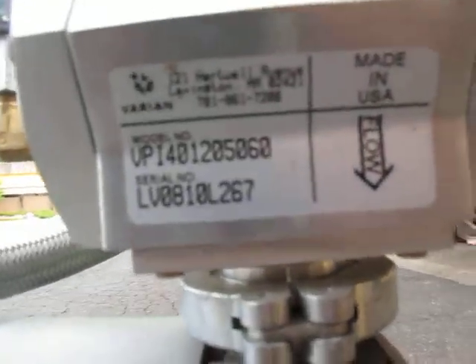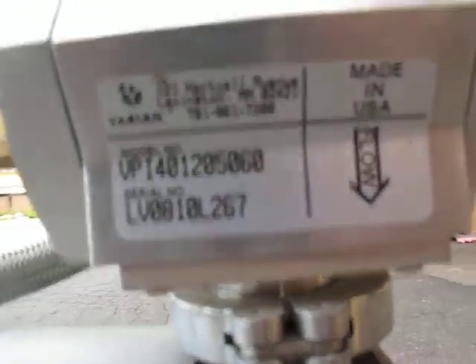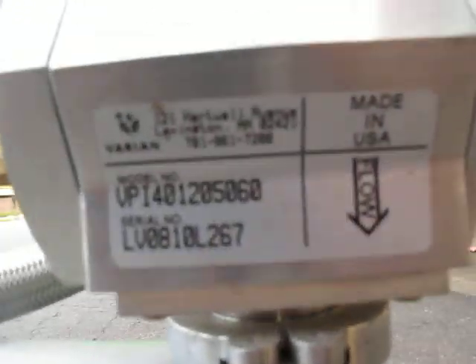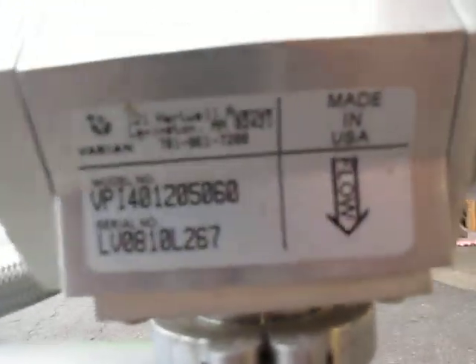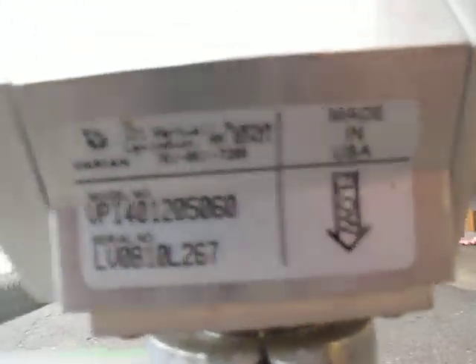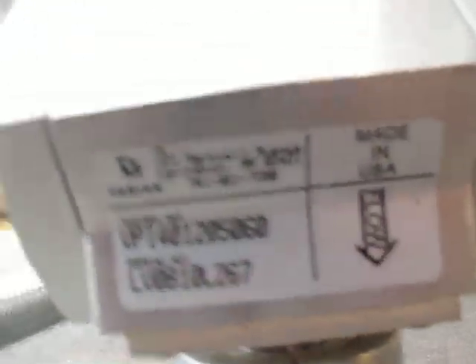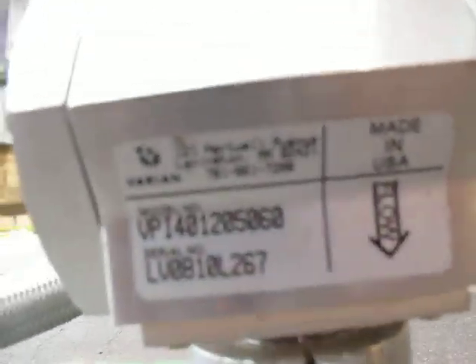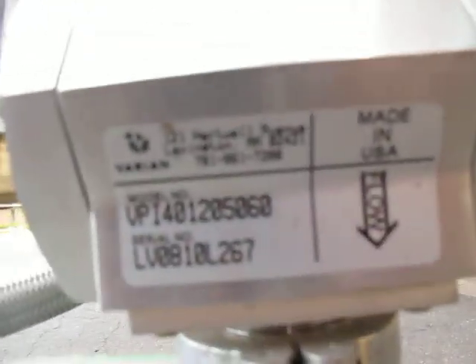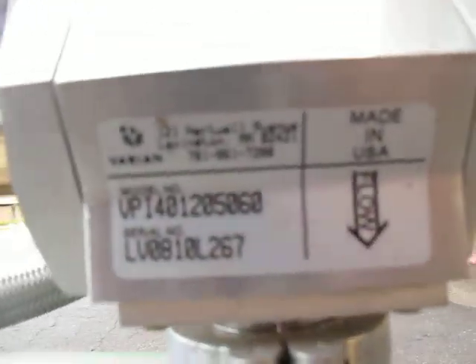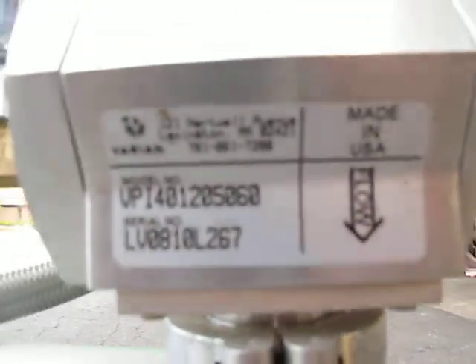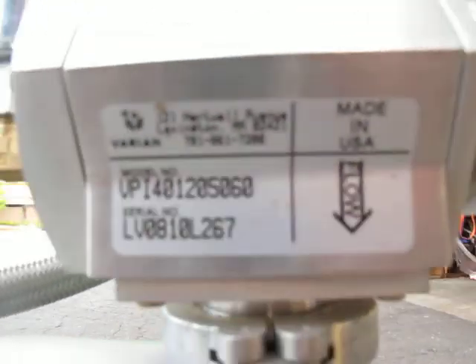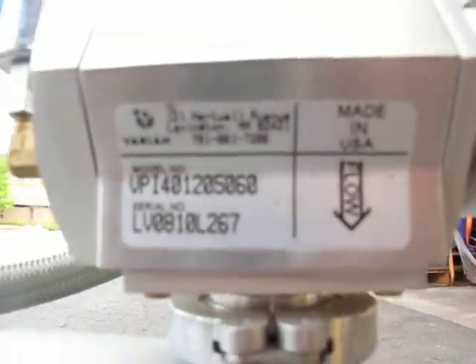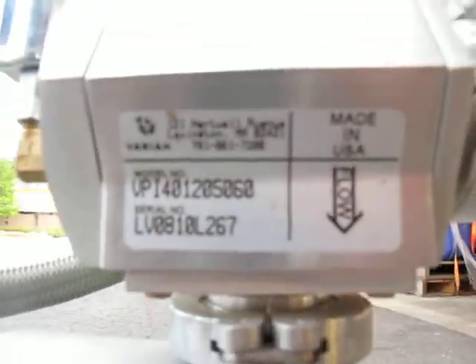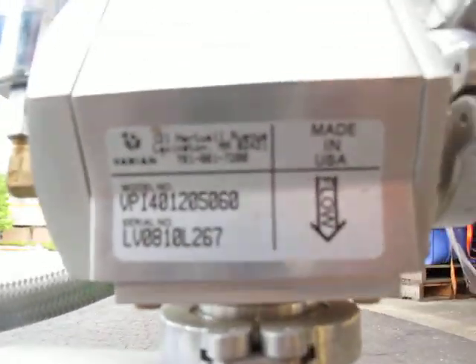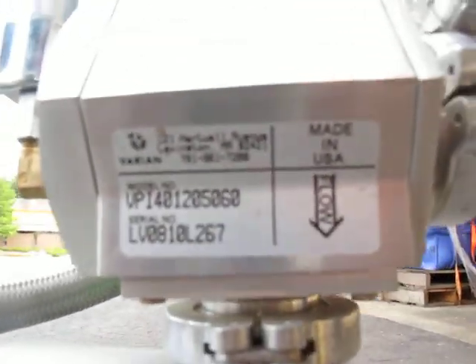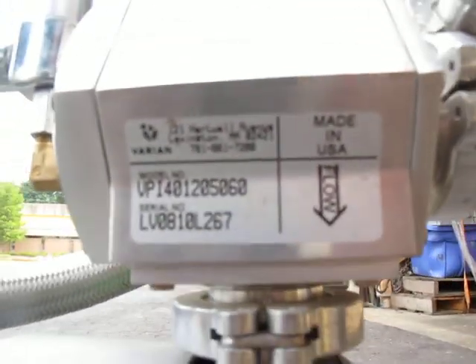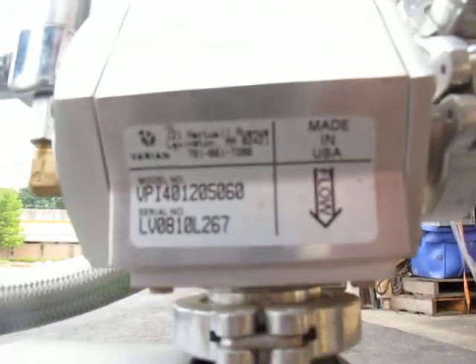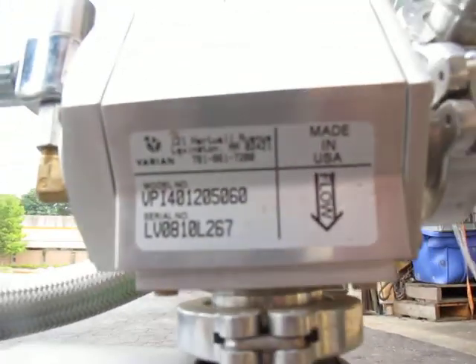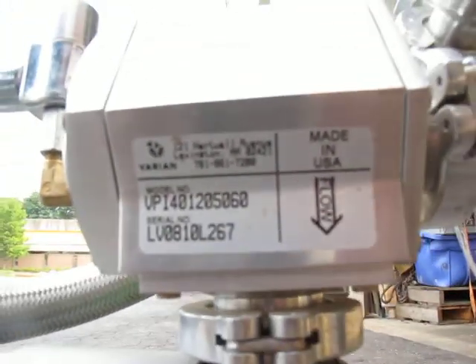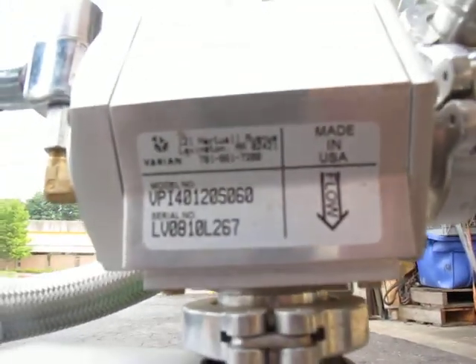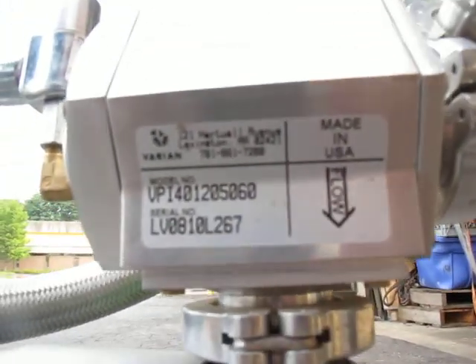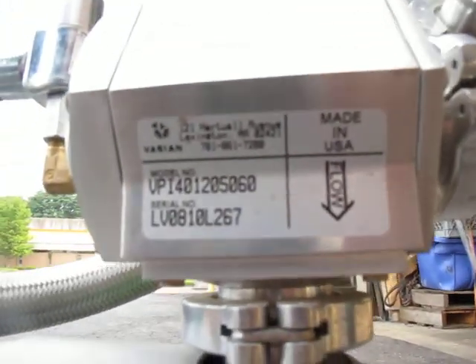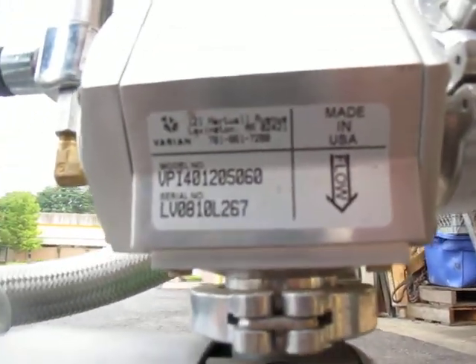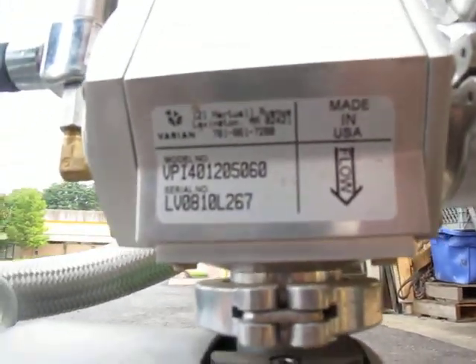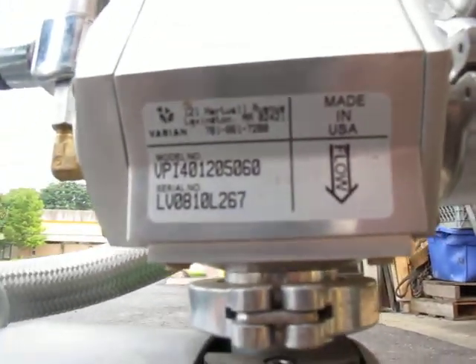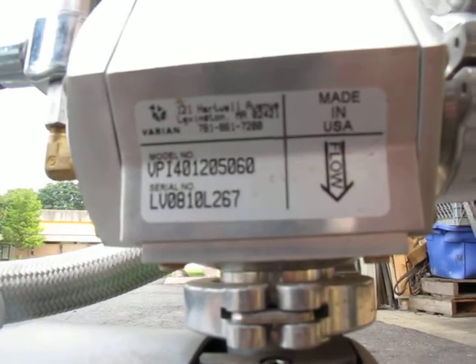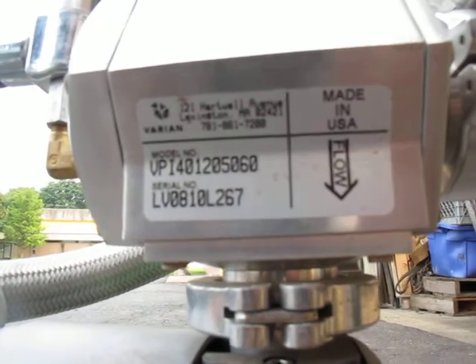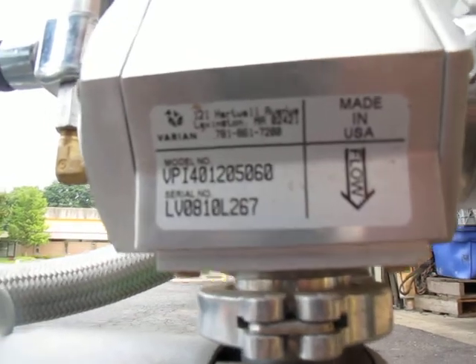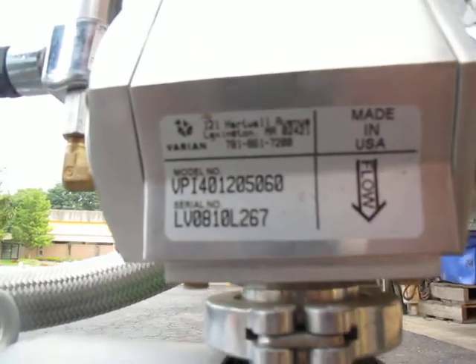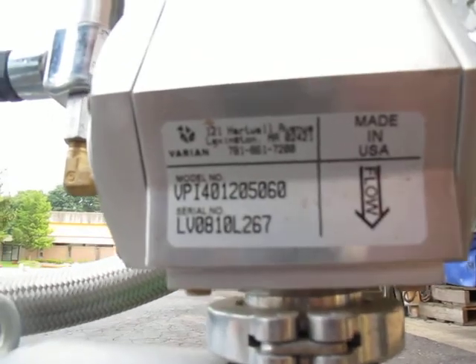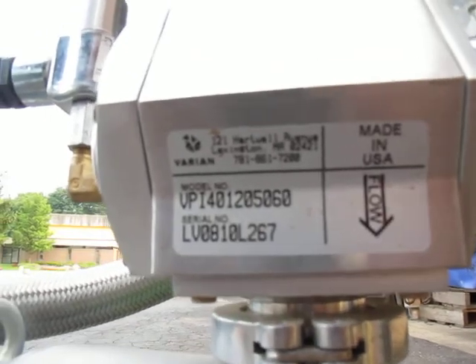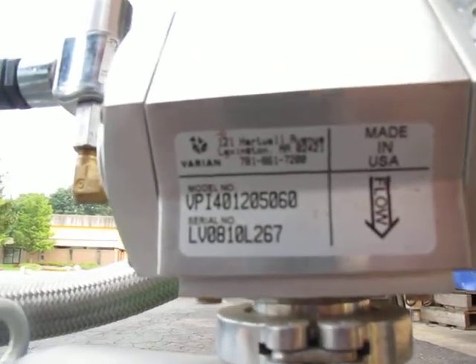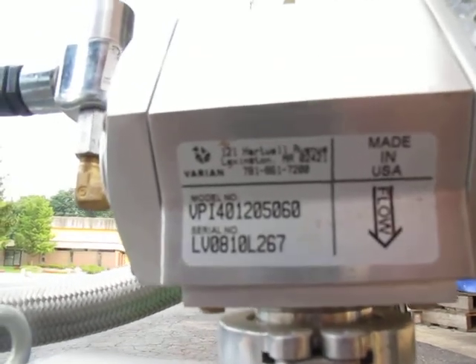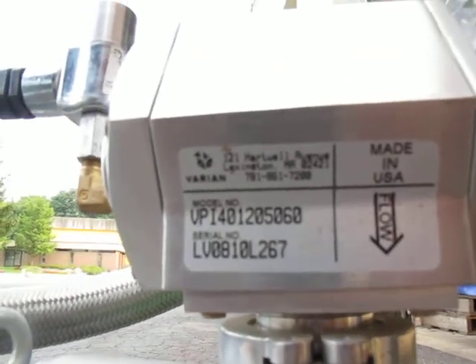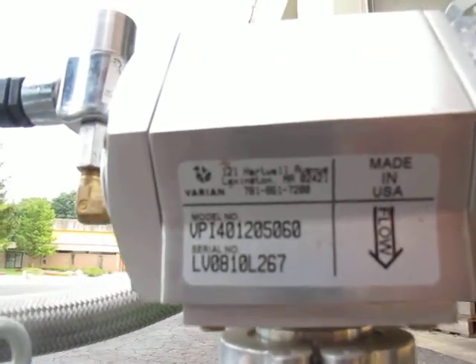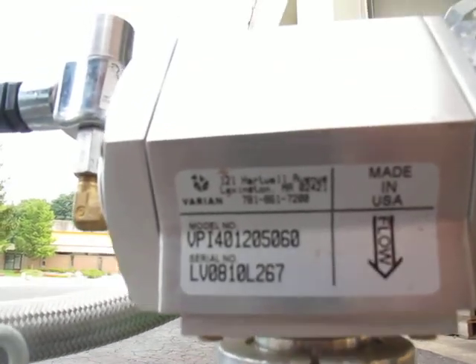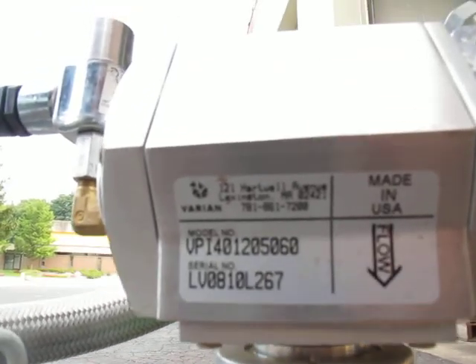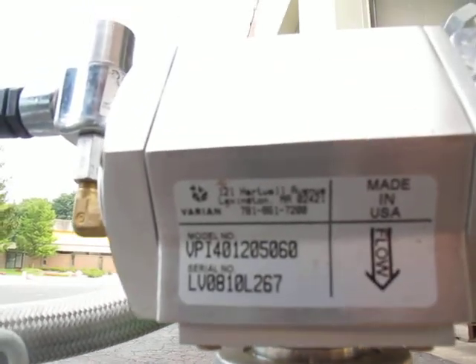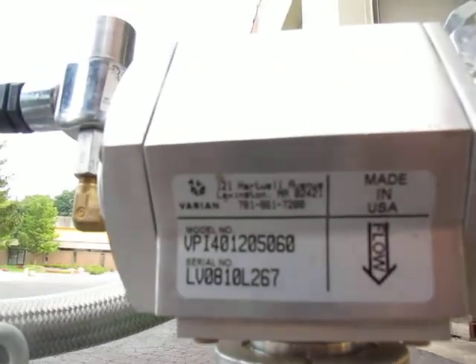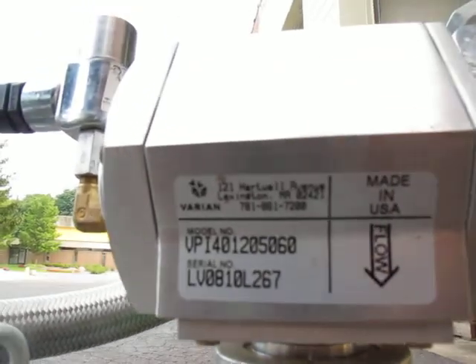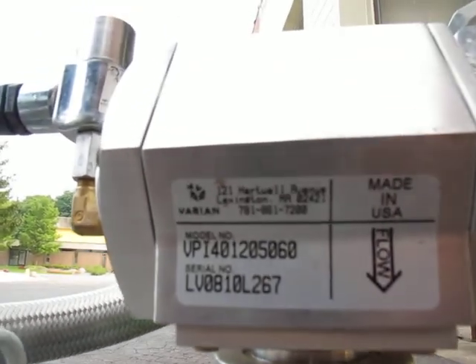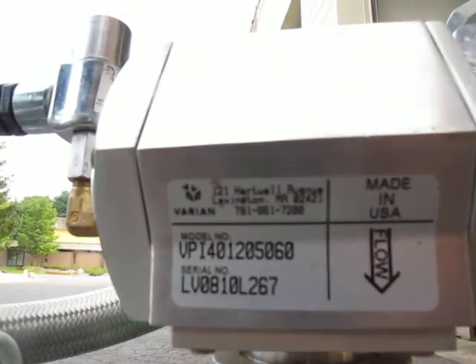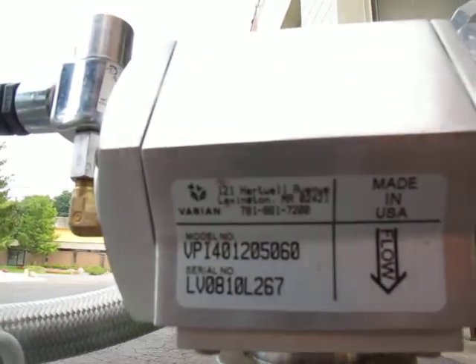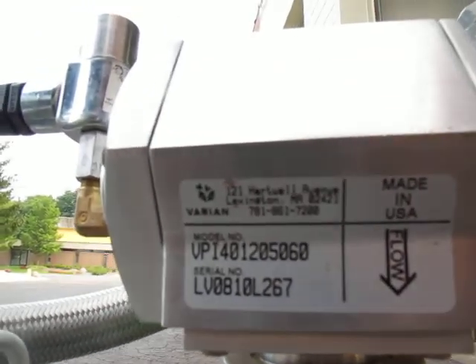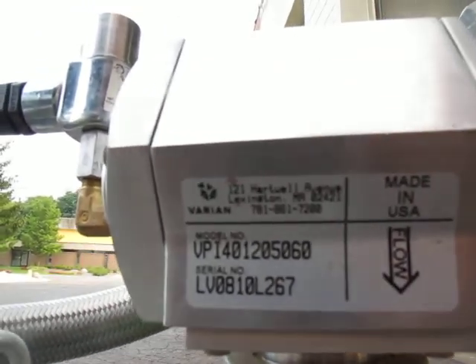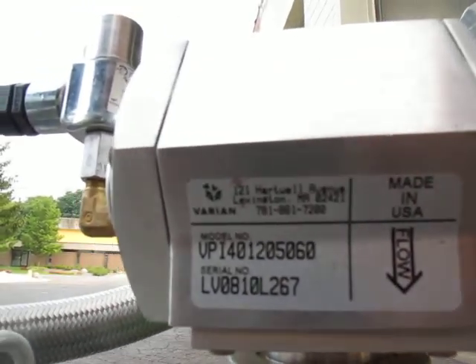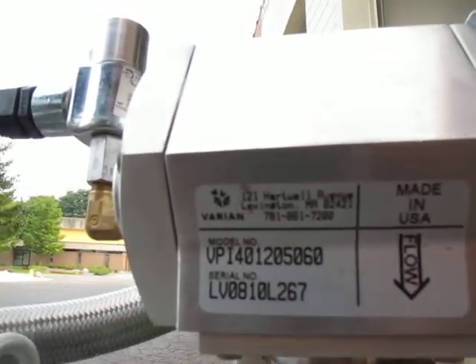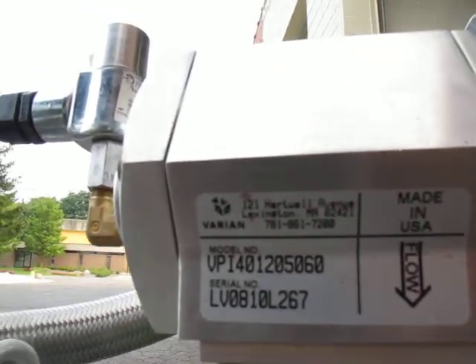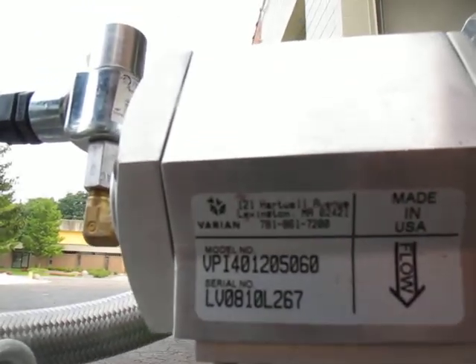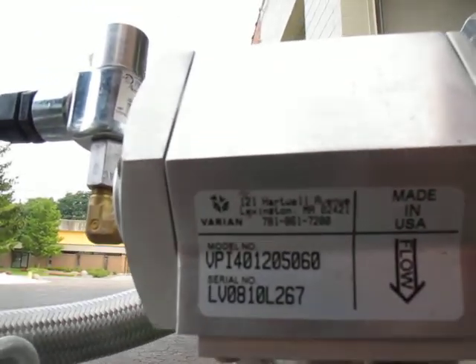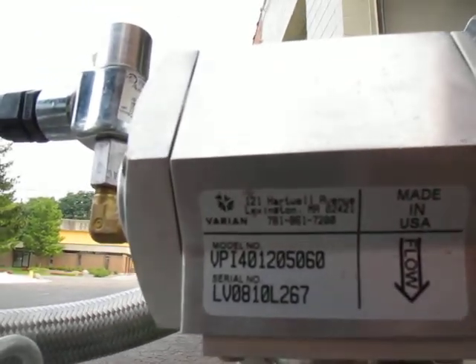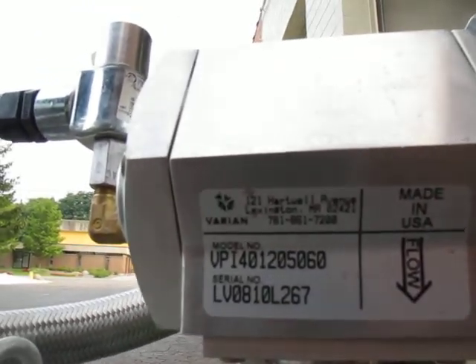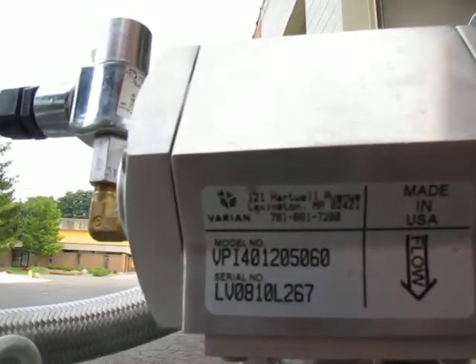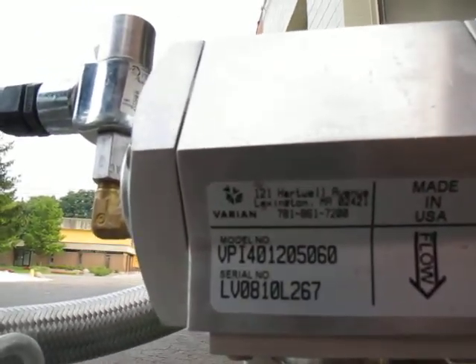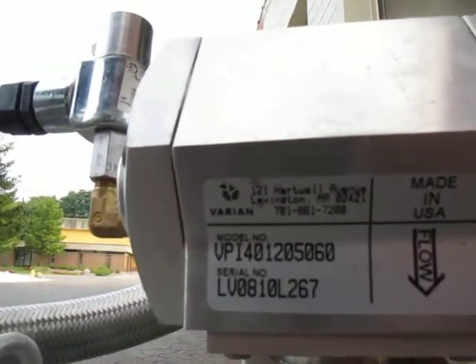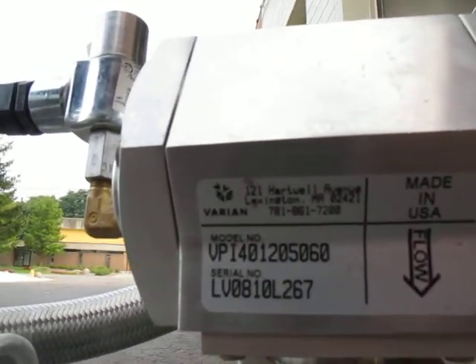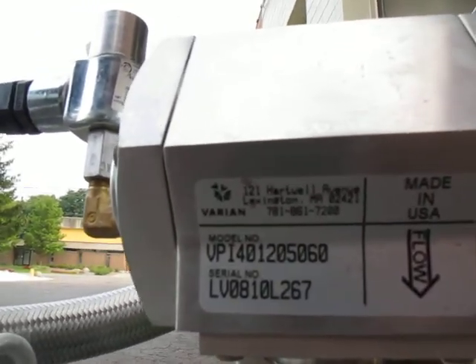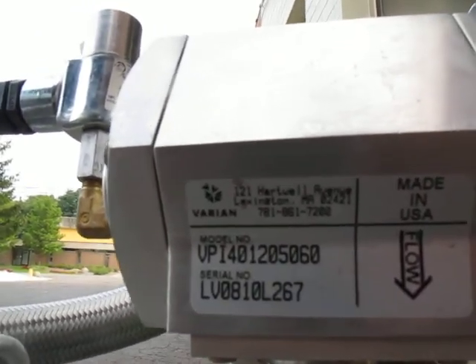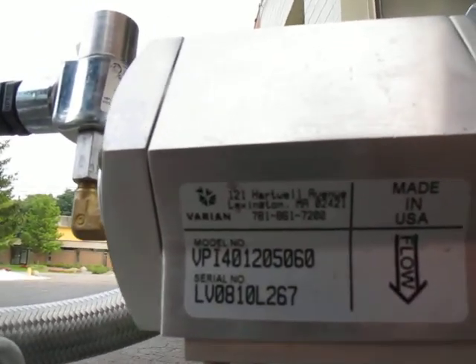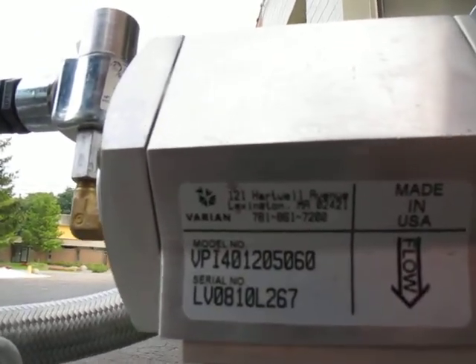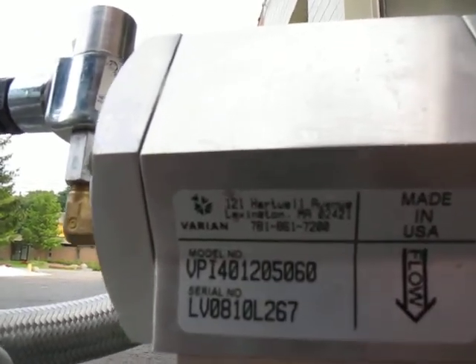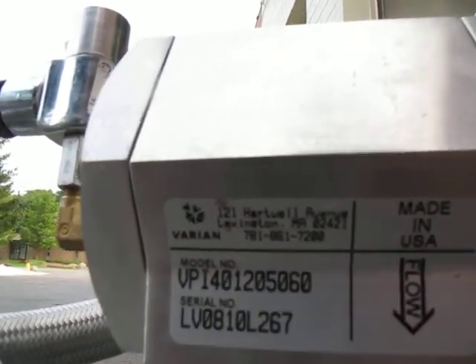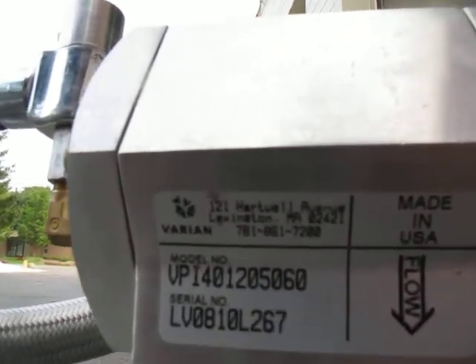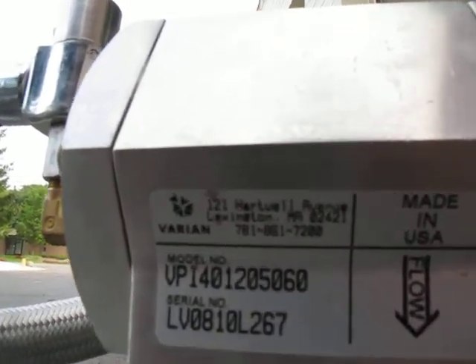I'm selling these. I actually have some more of these, with part number VPI-401-205060.